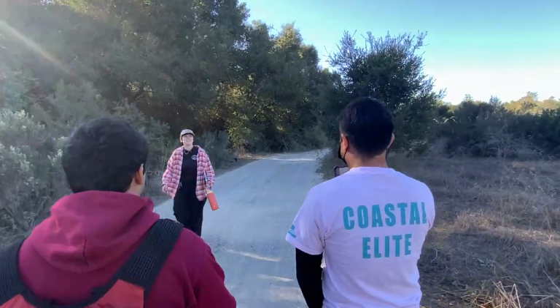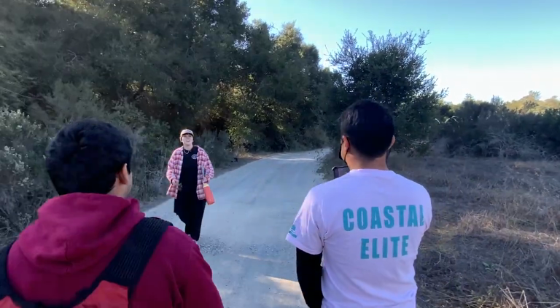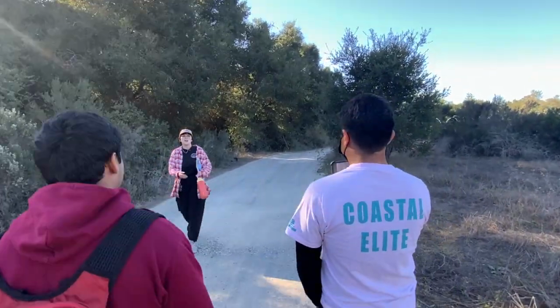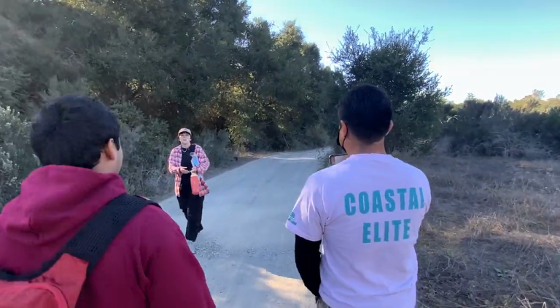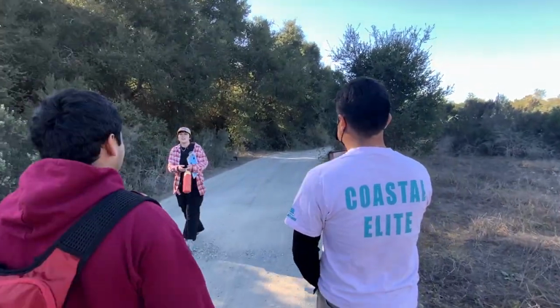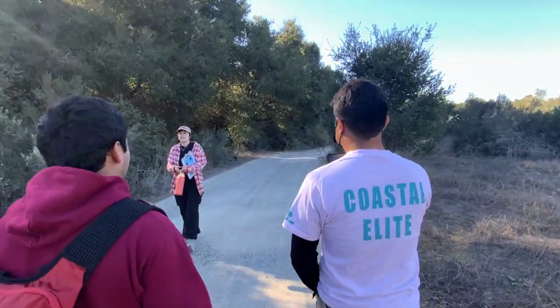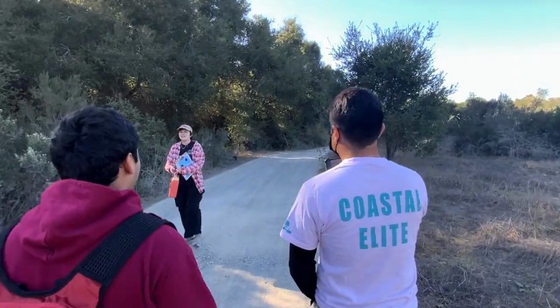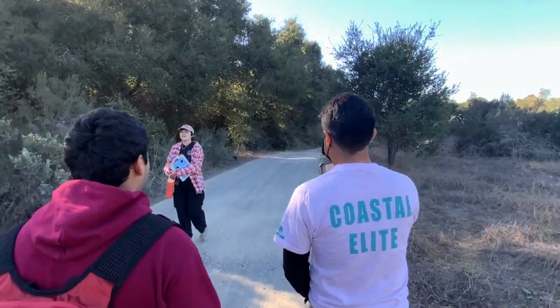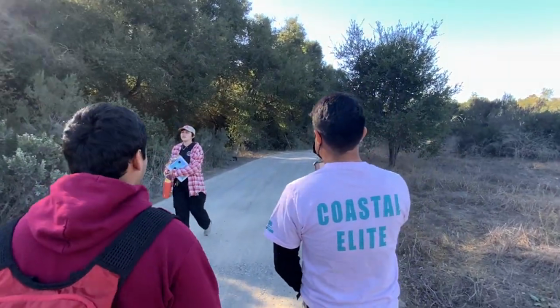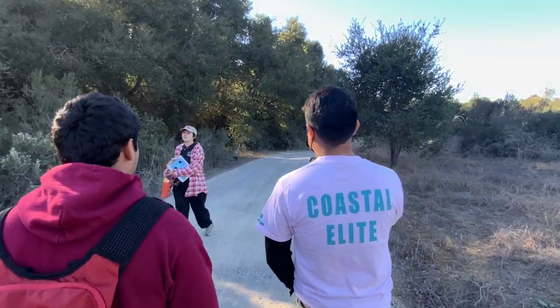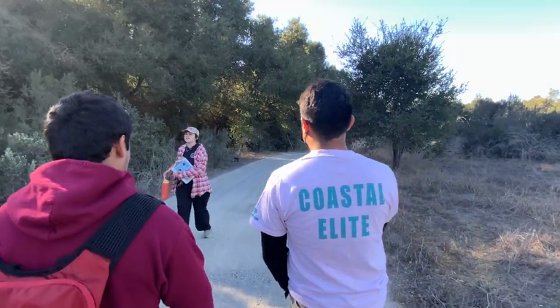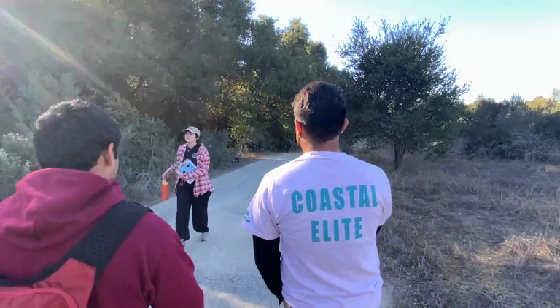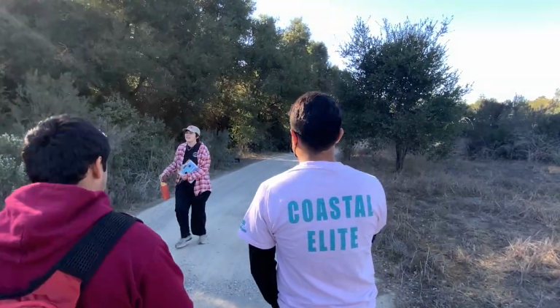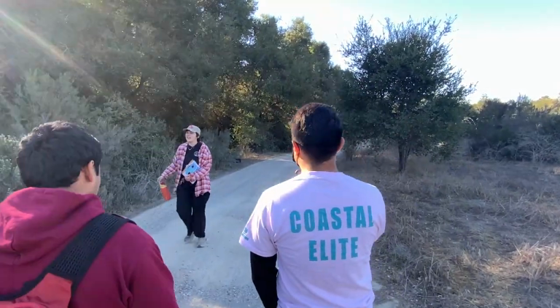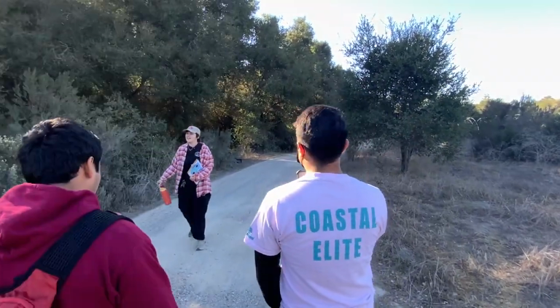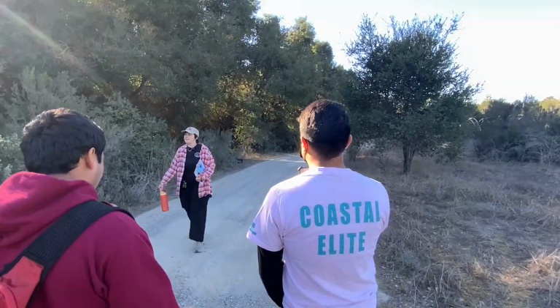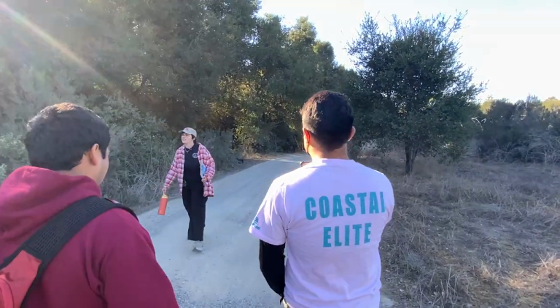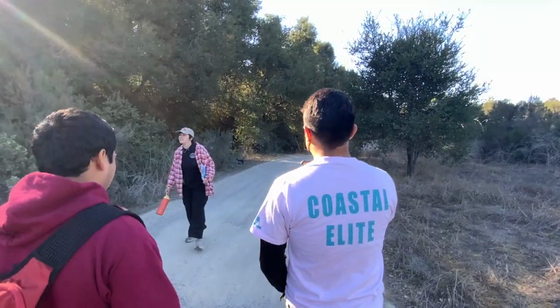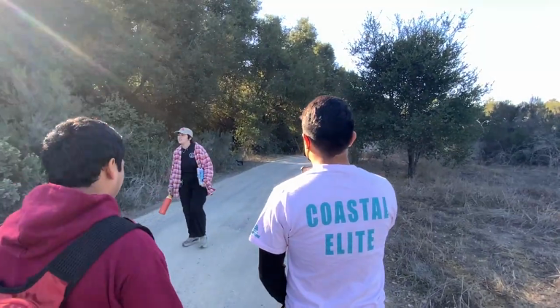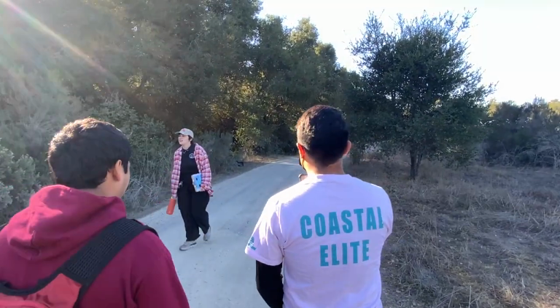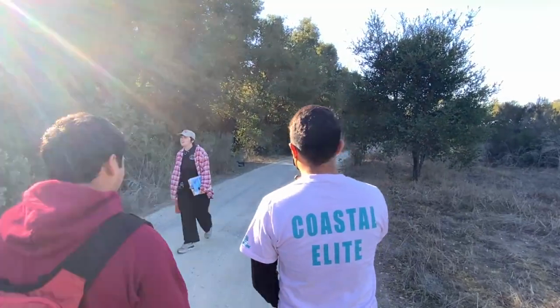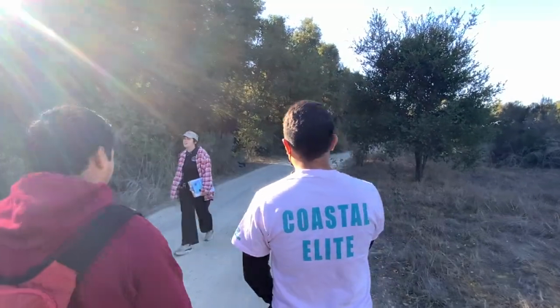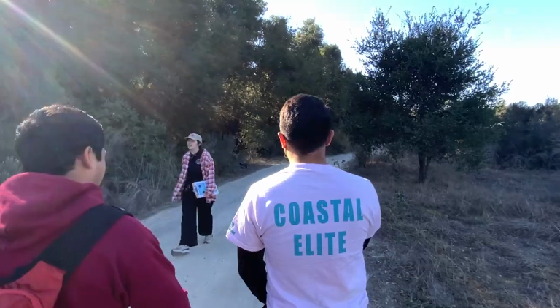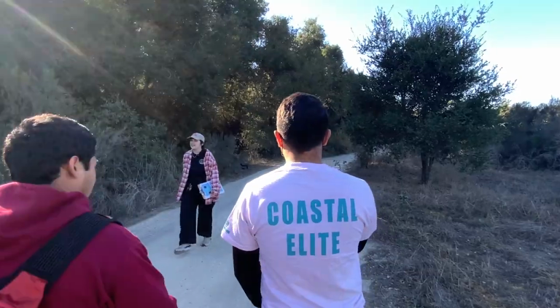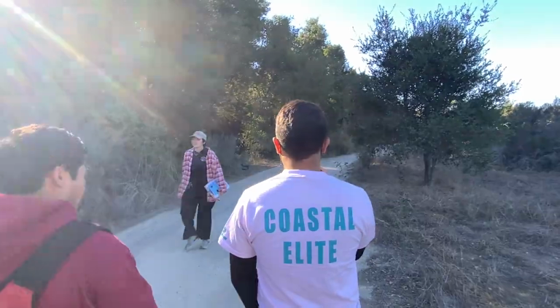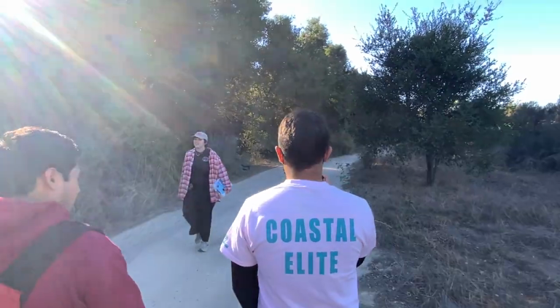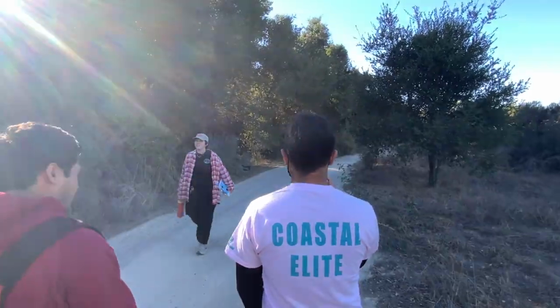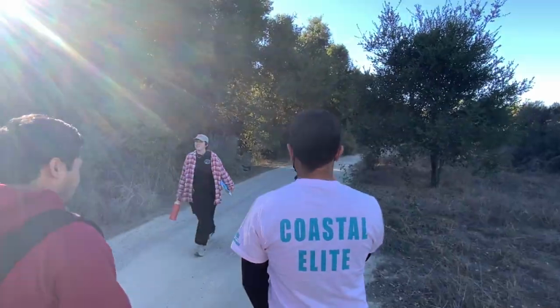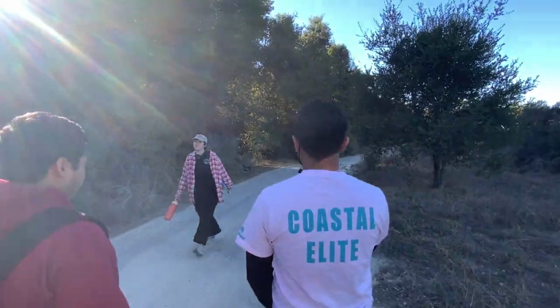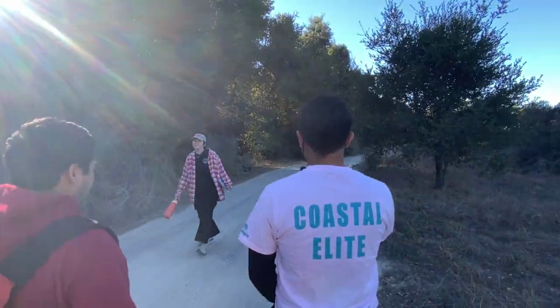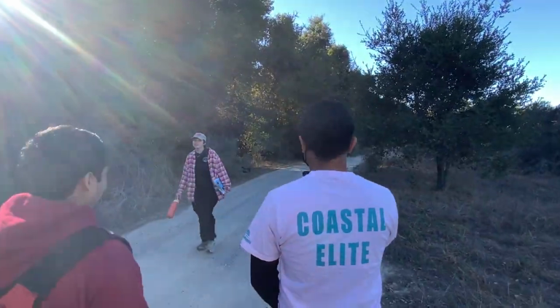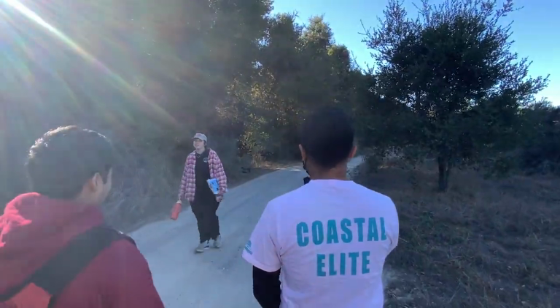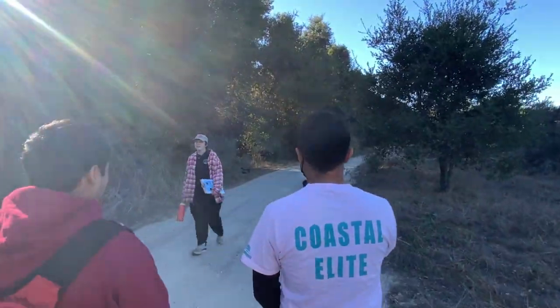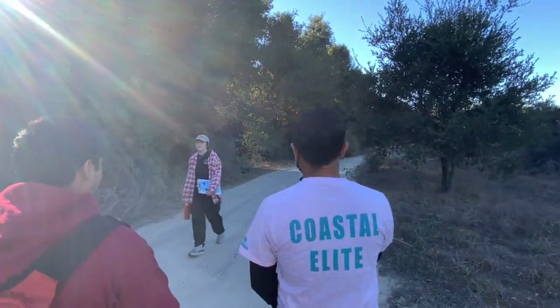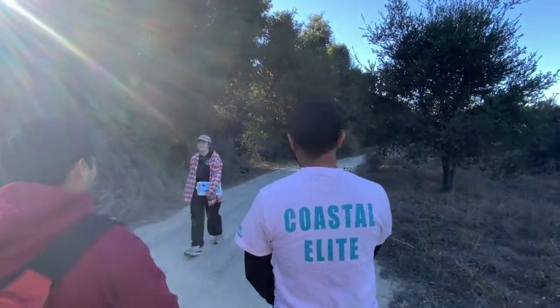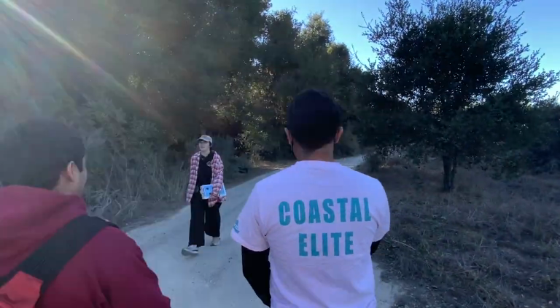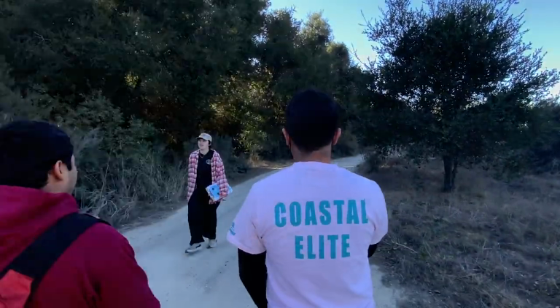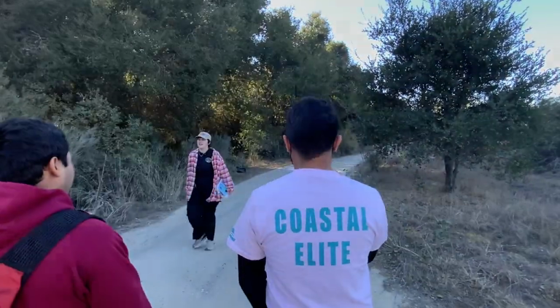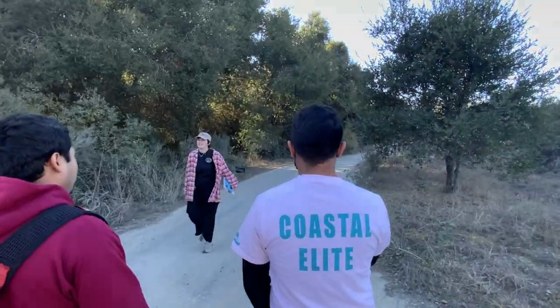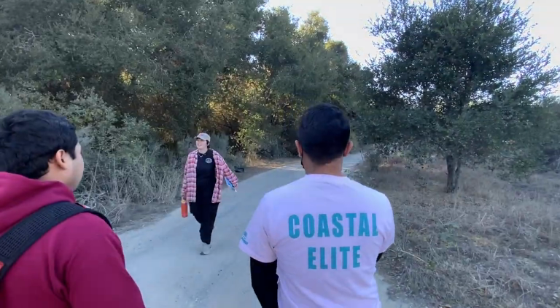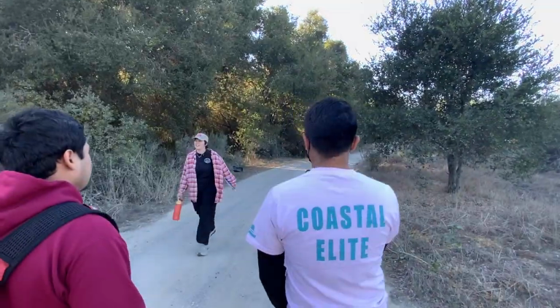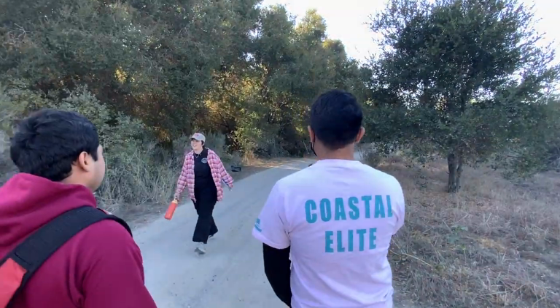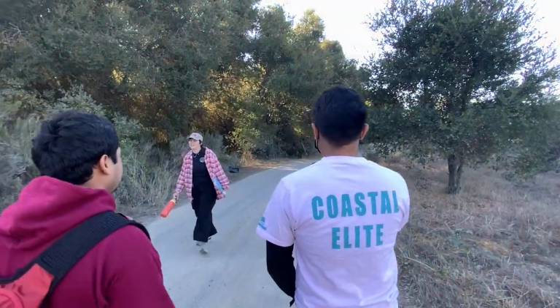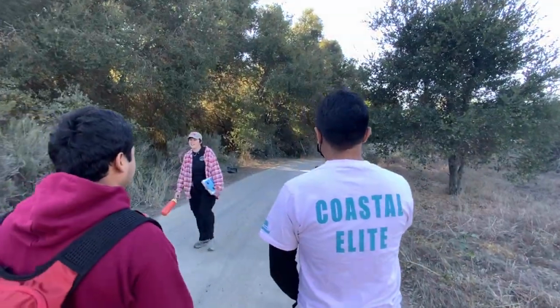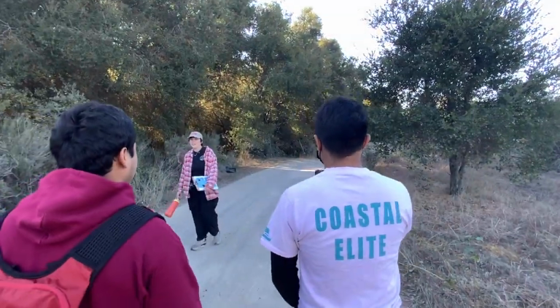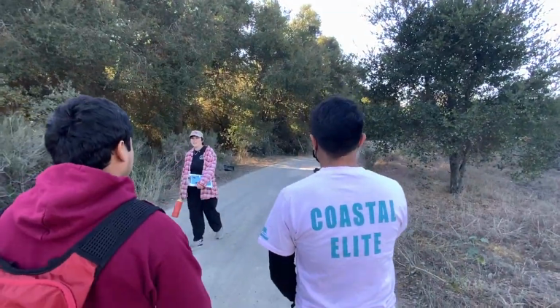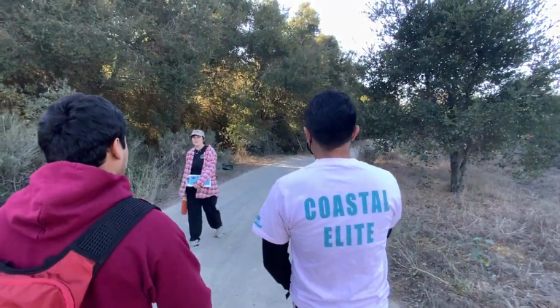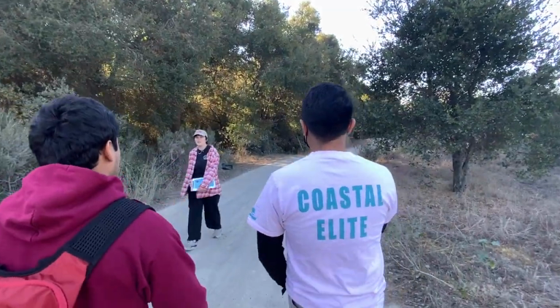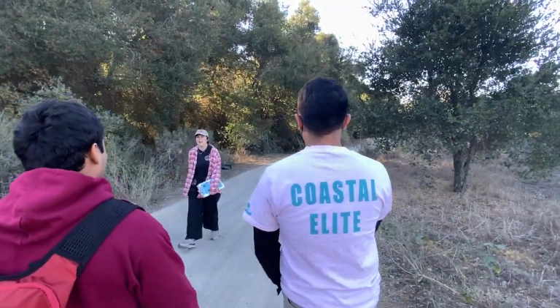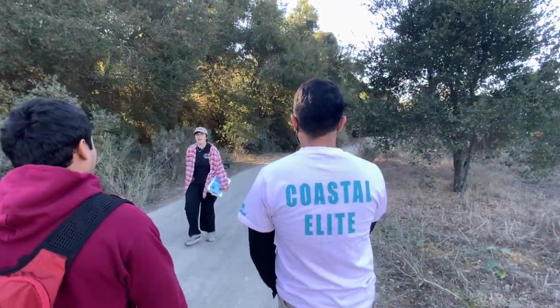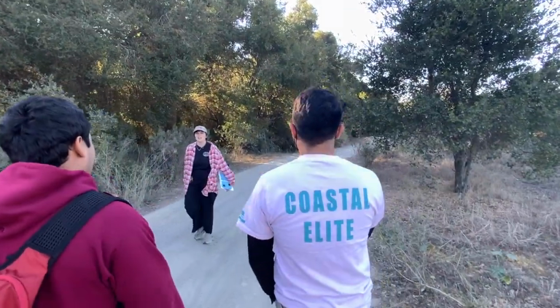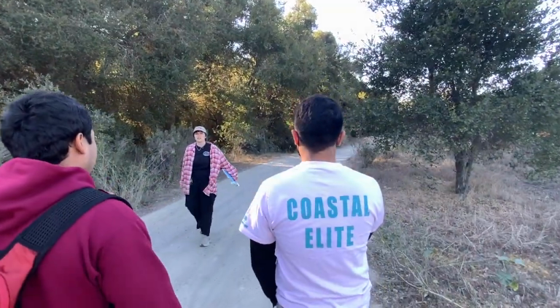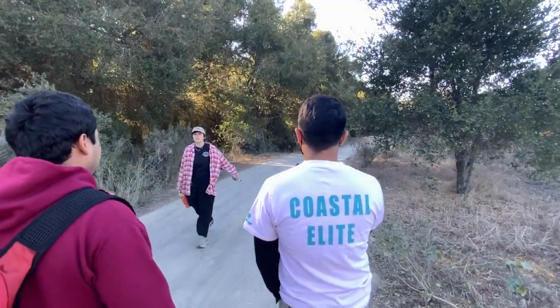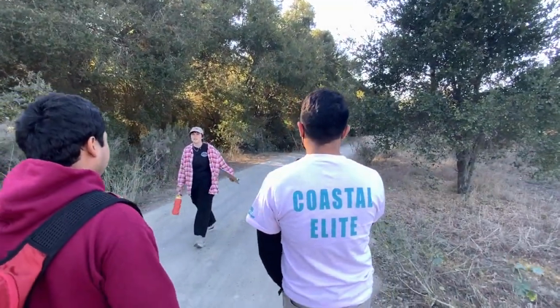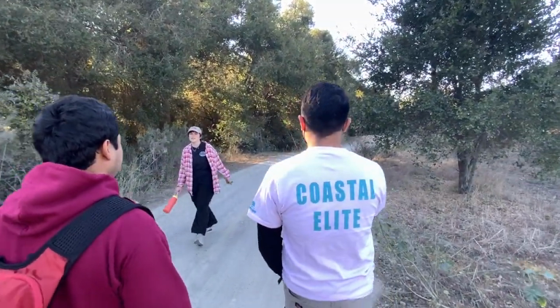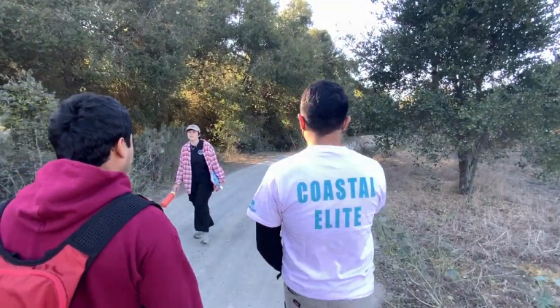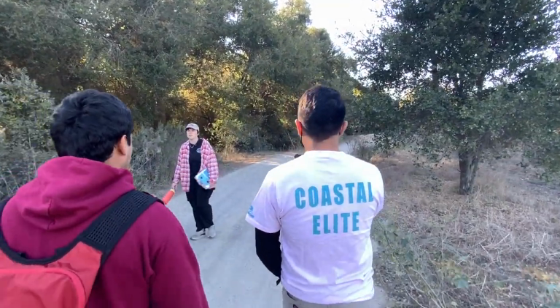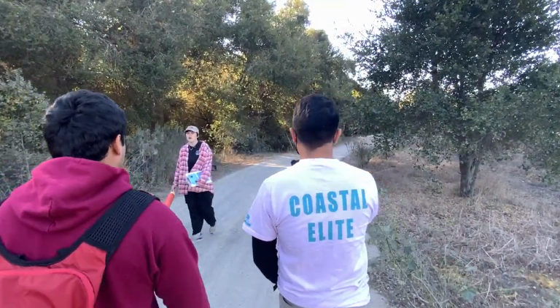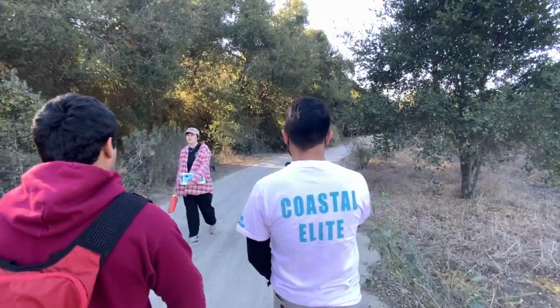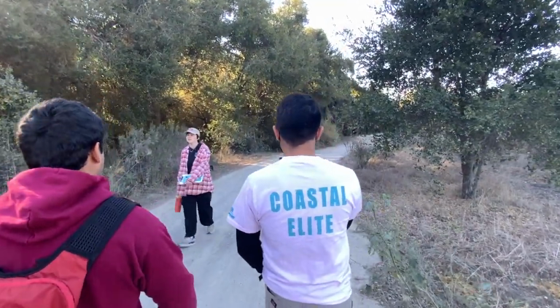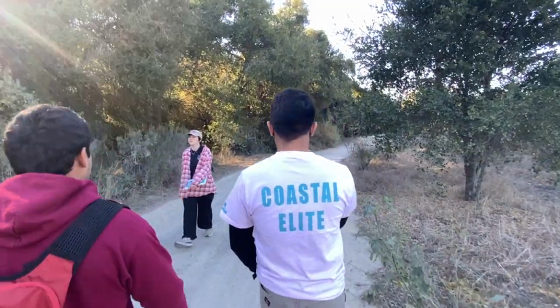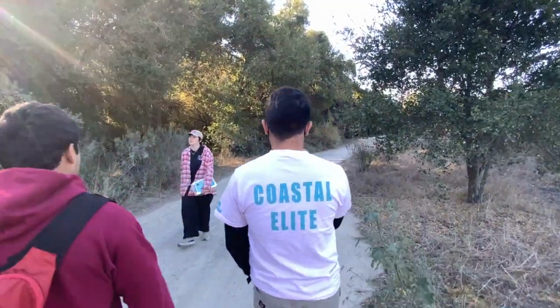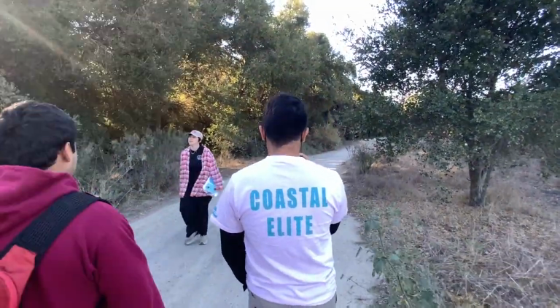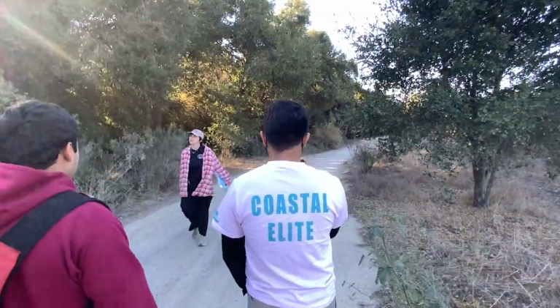The land wasn't used until the 1850s when it was given as a land grant to an Irish man —